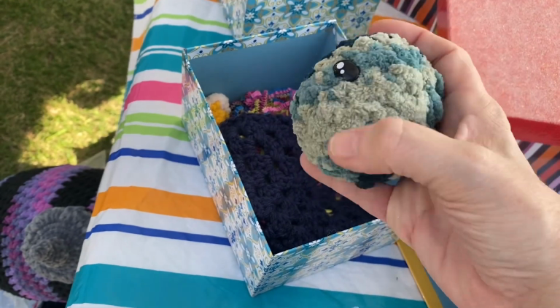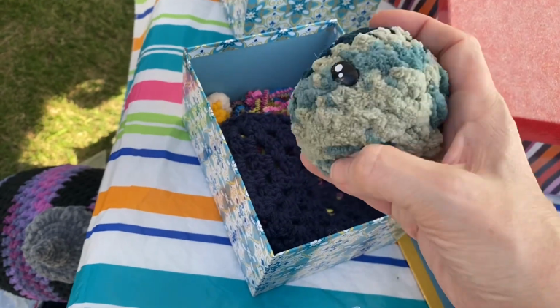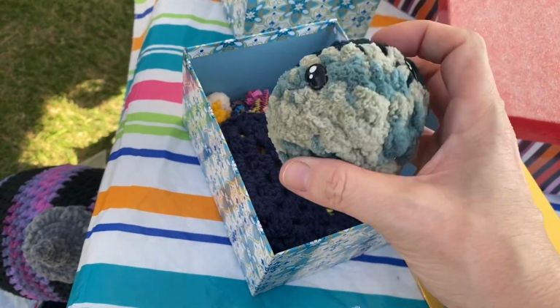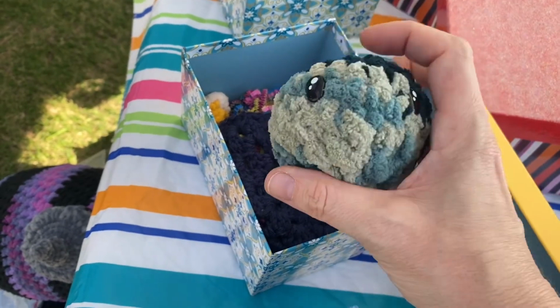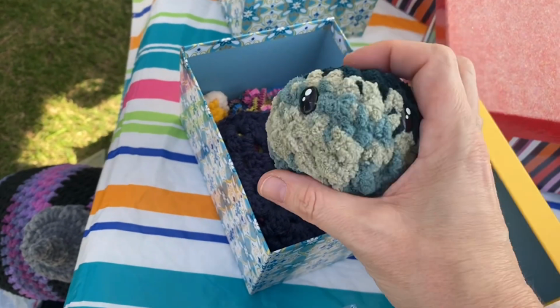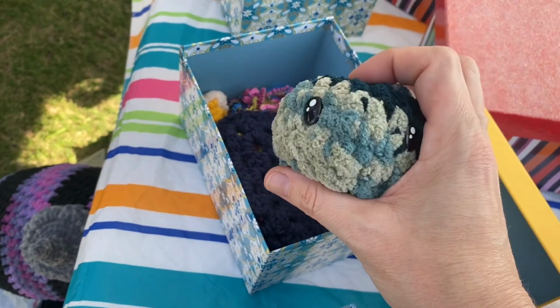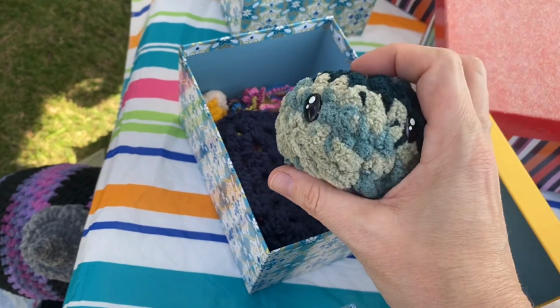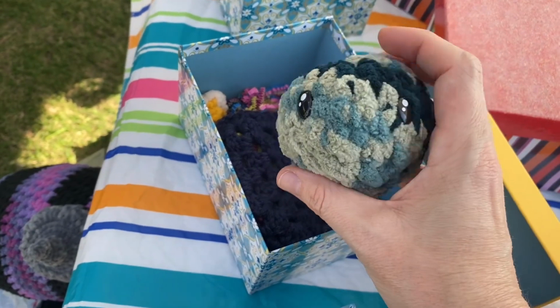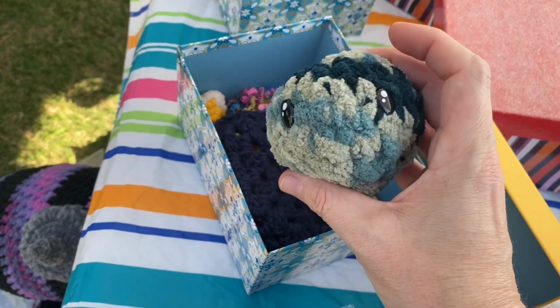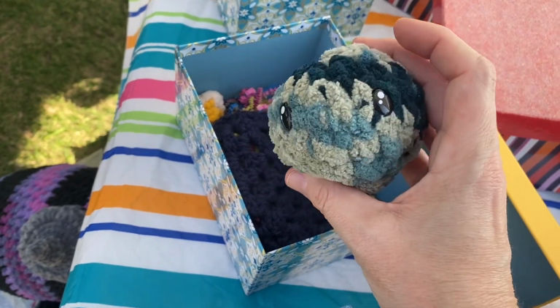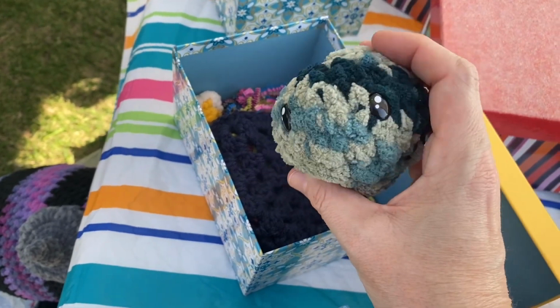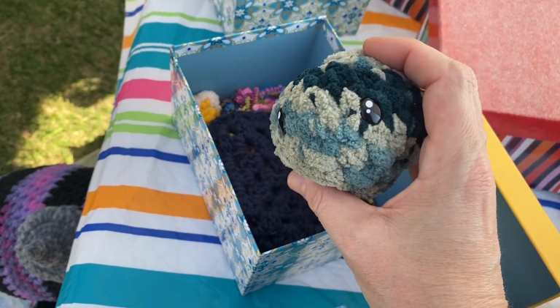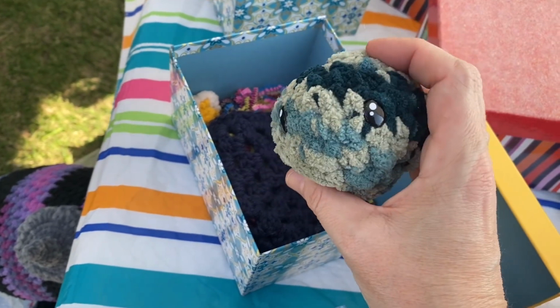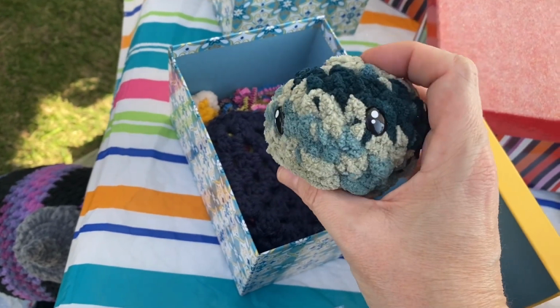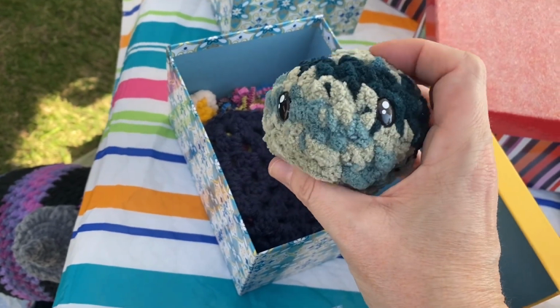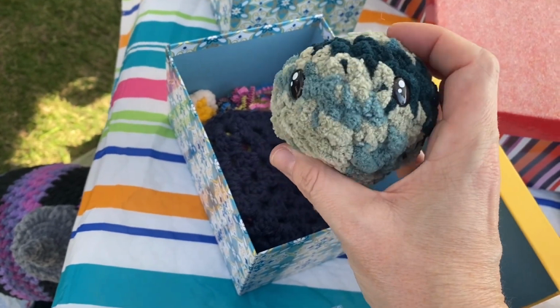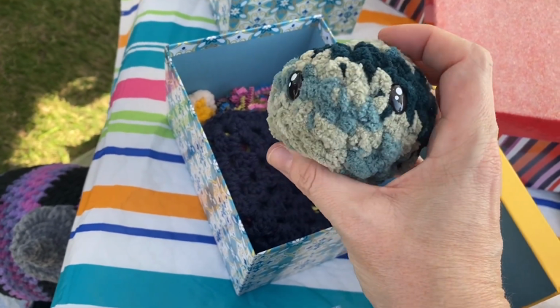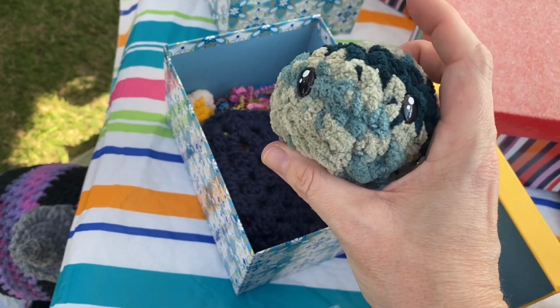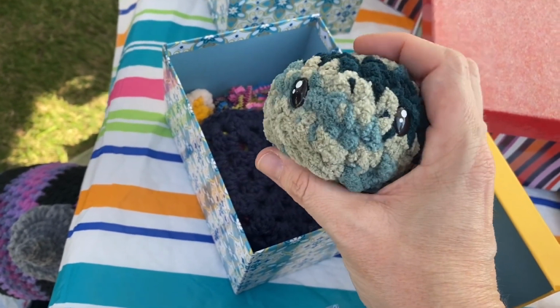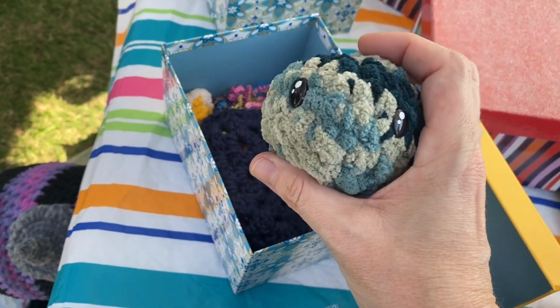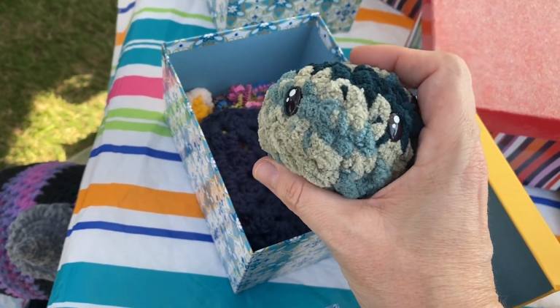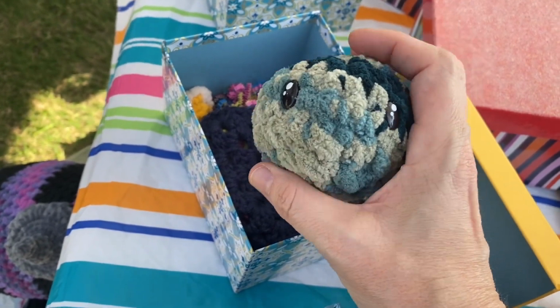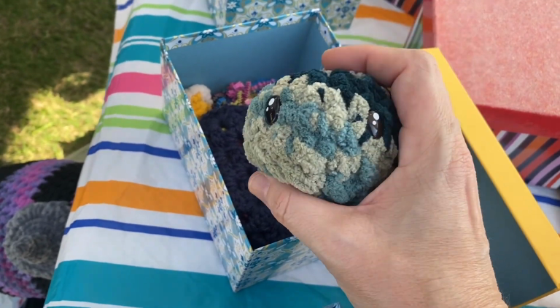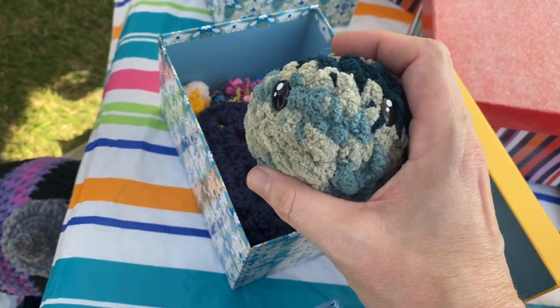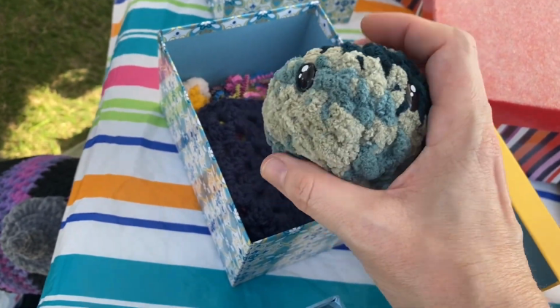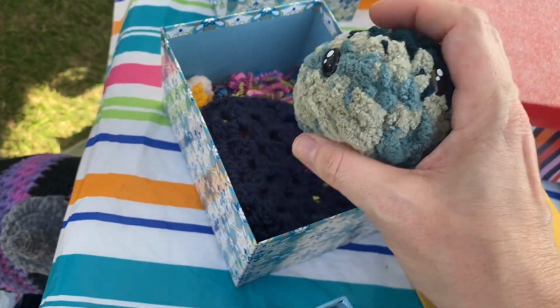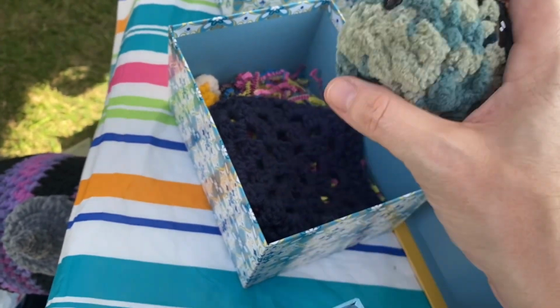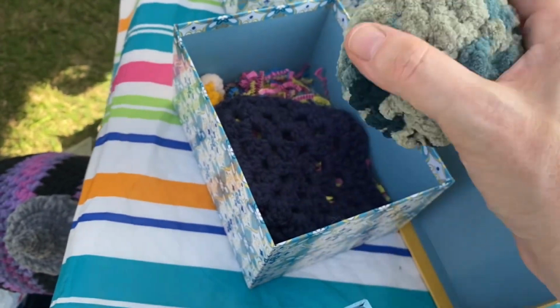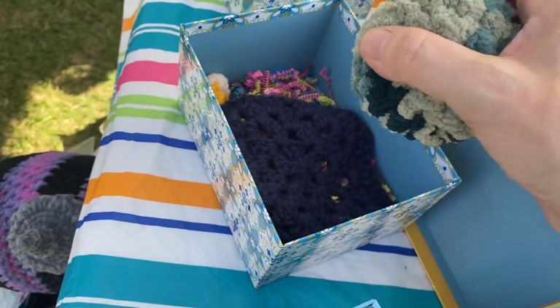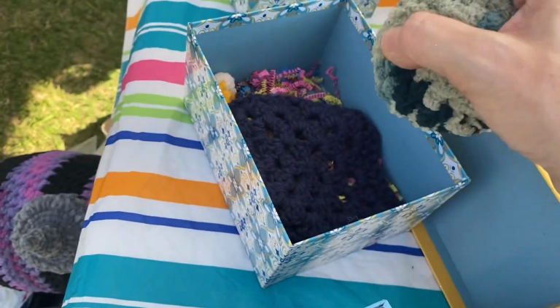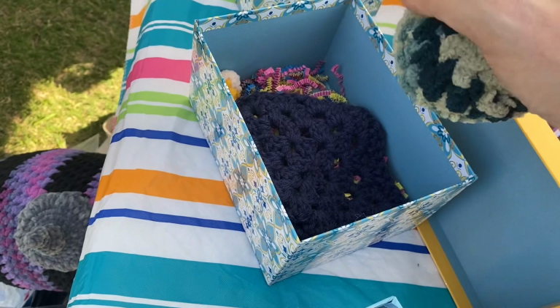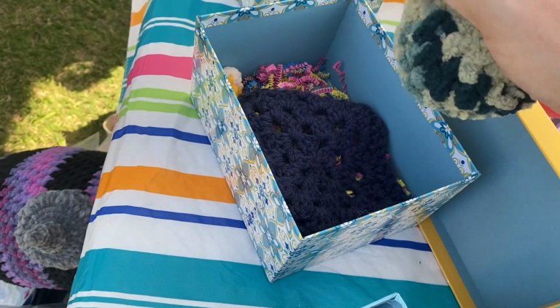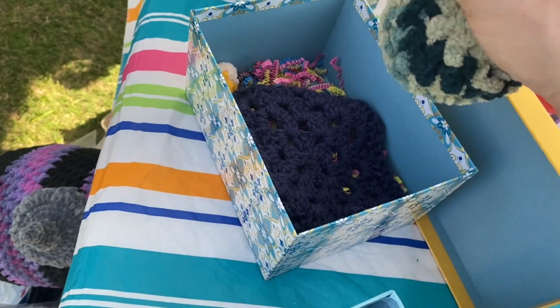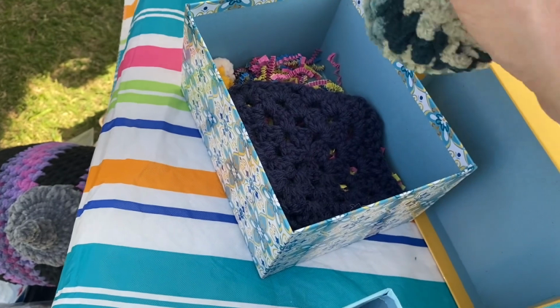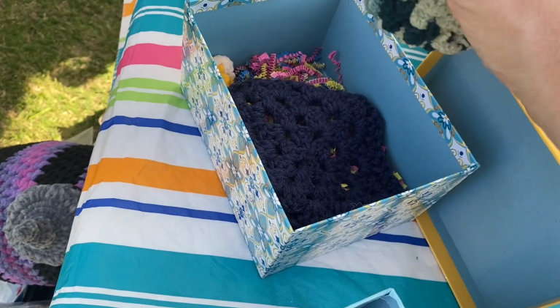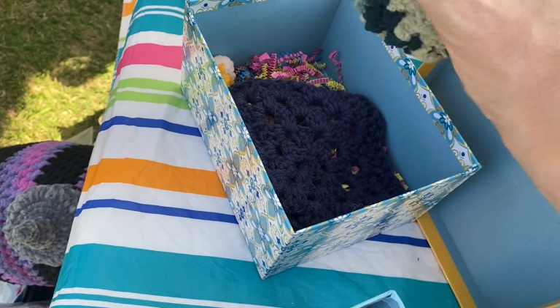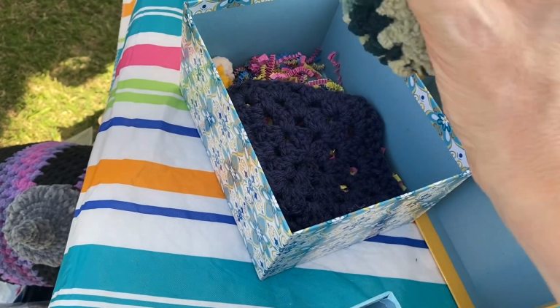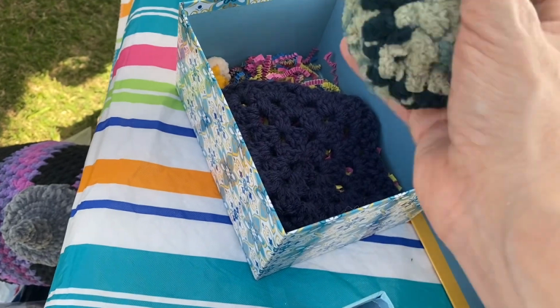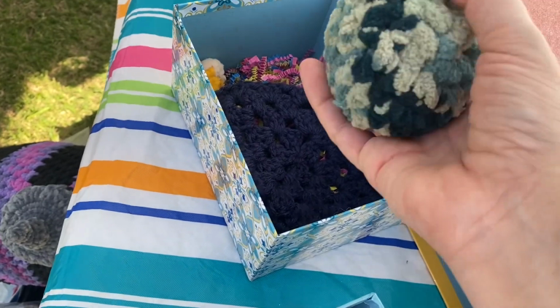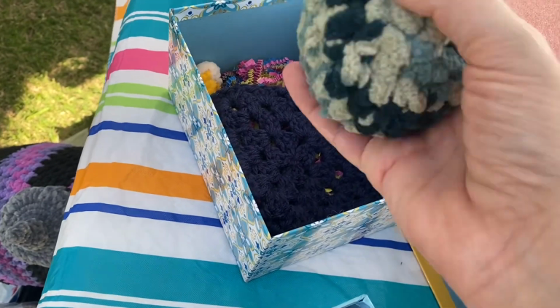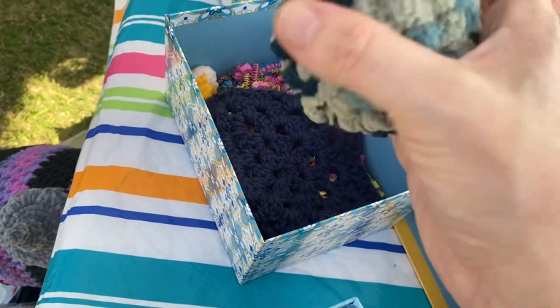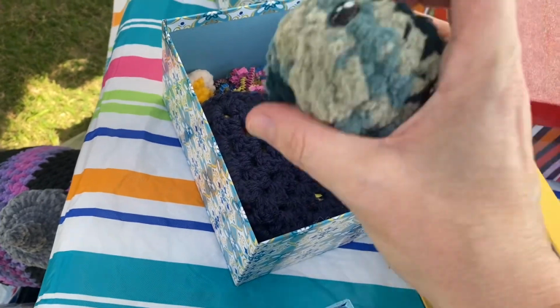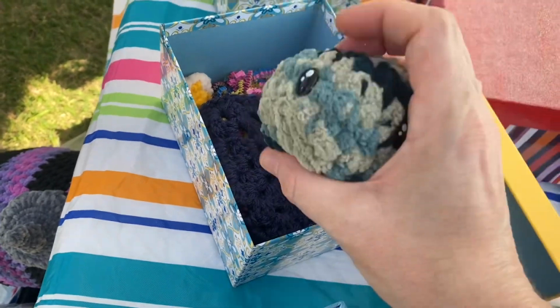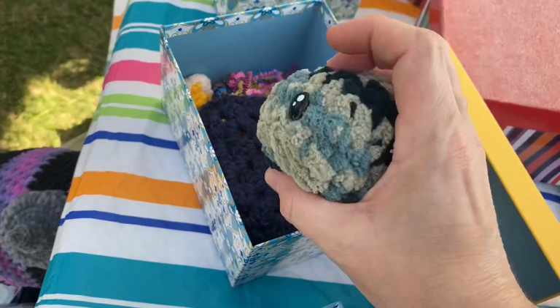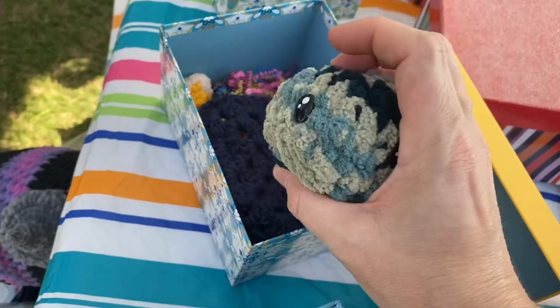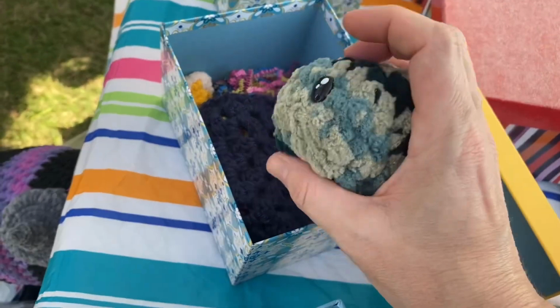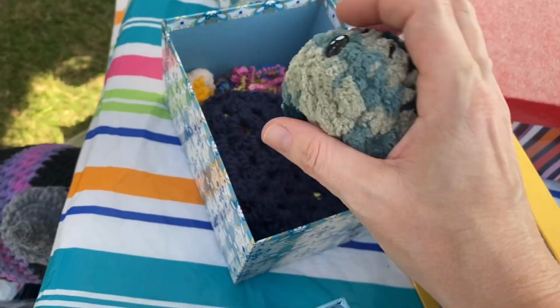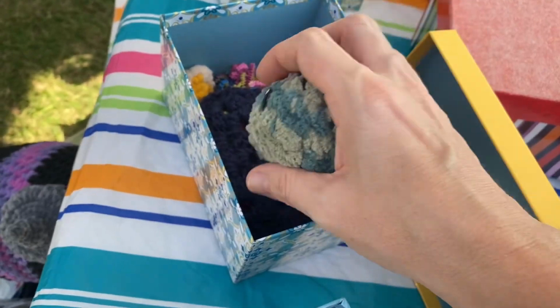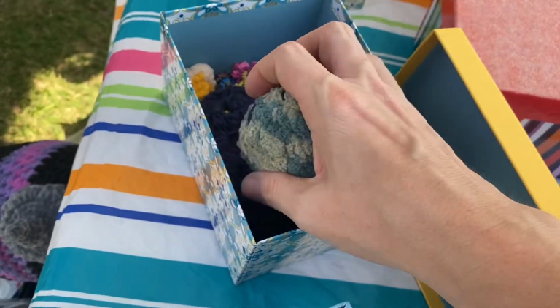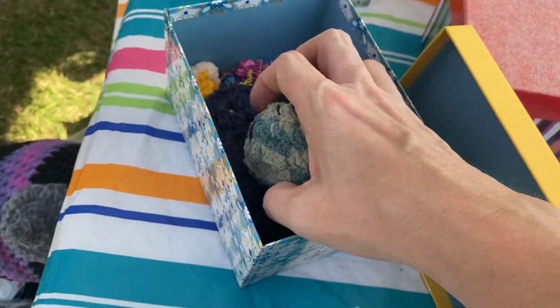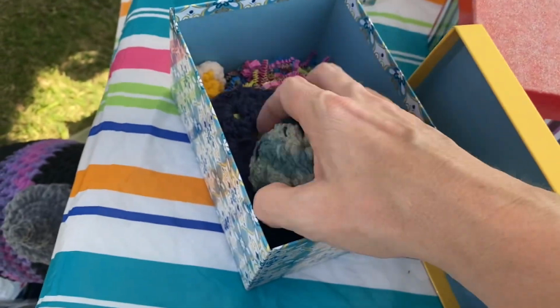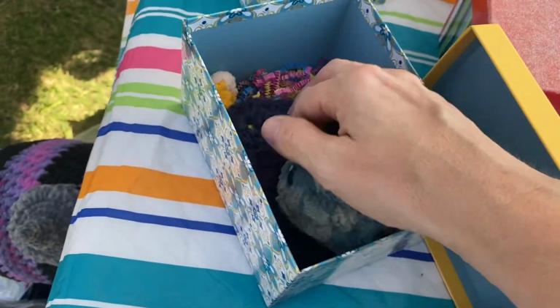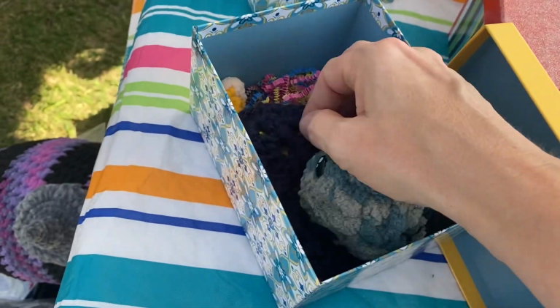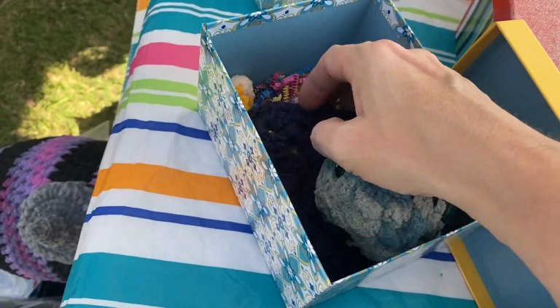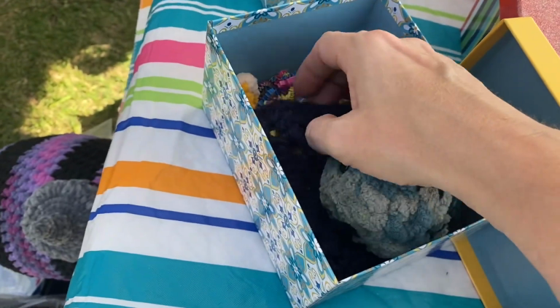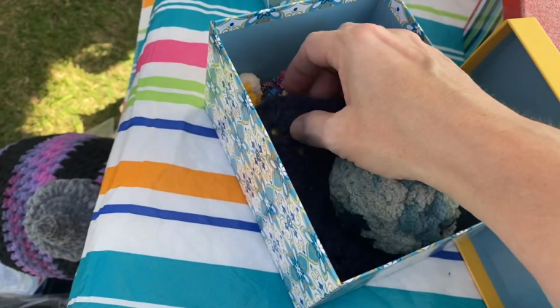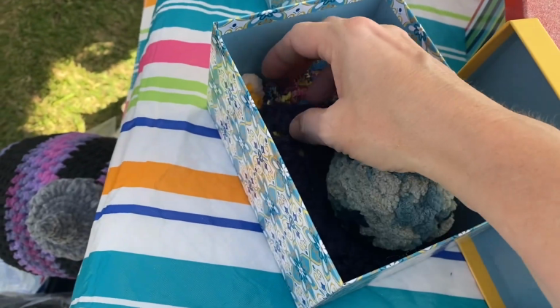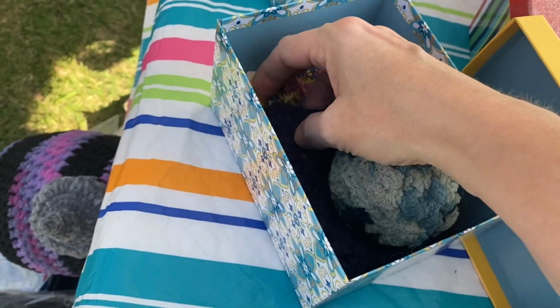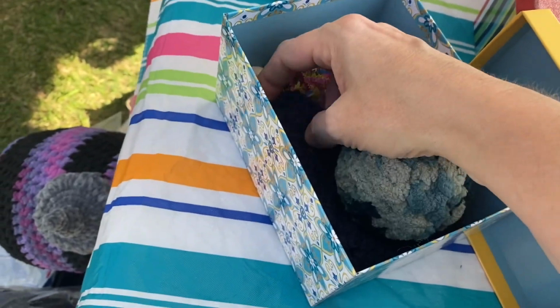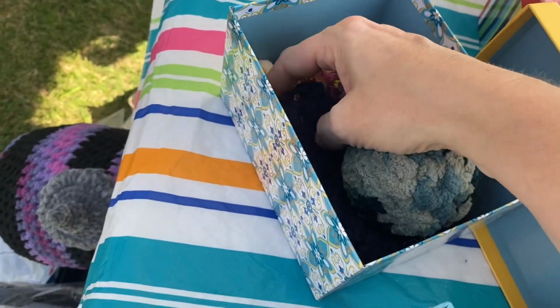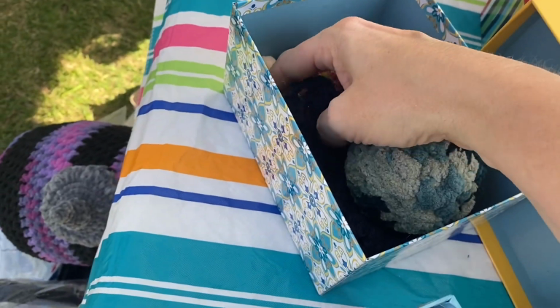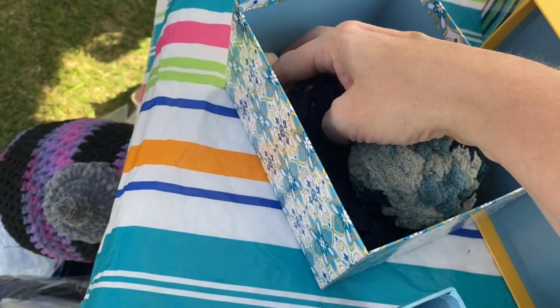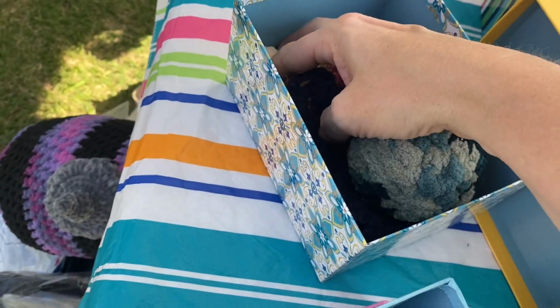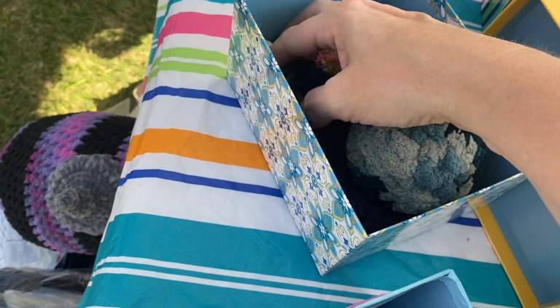We don't know if we're going to call them a woos, a woozle, or a squish — we can't really decide.